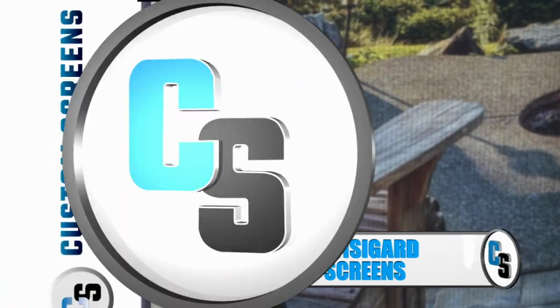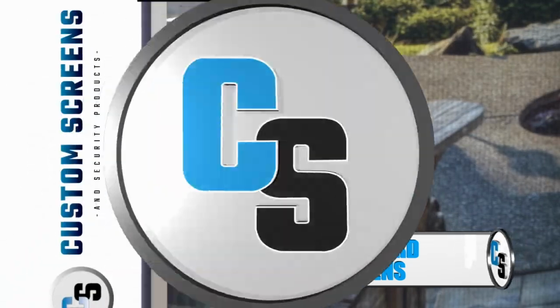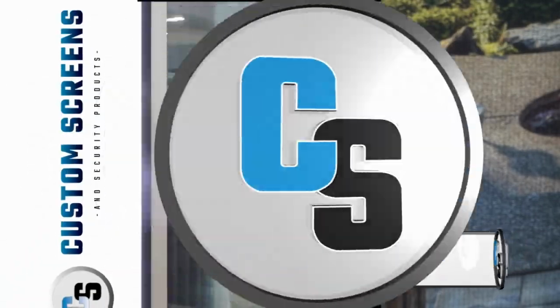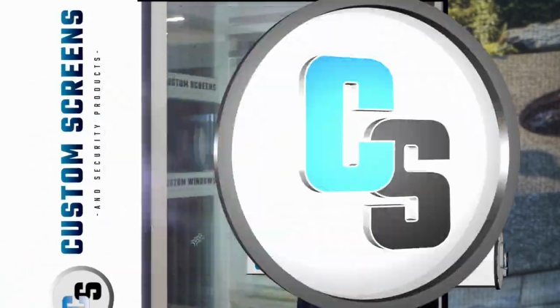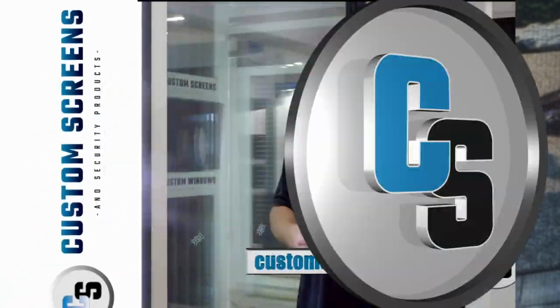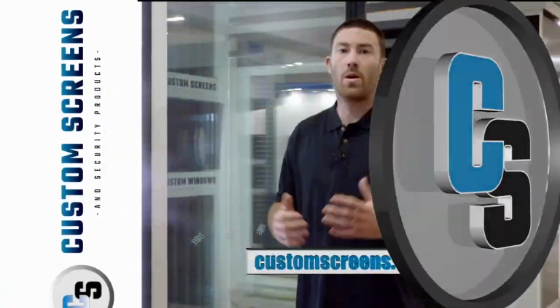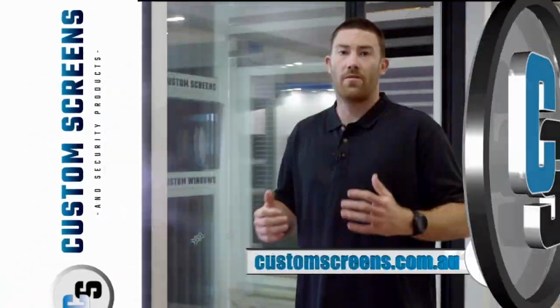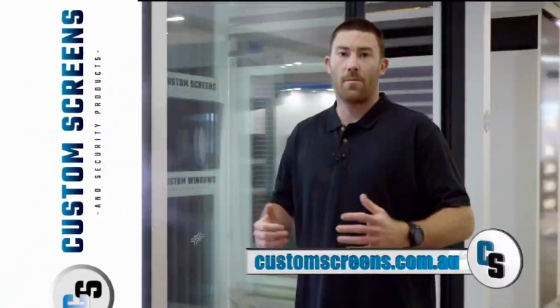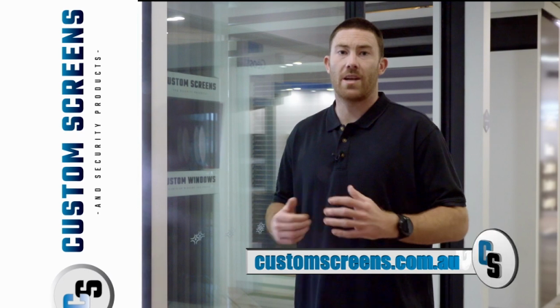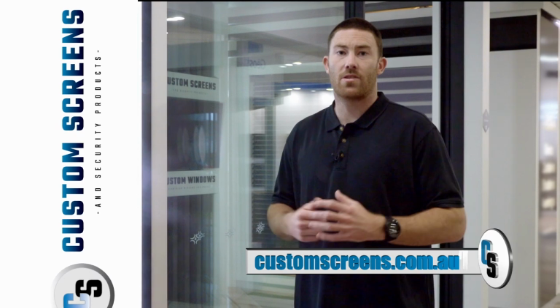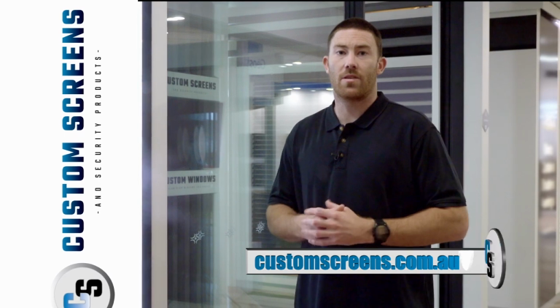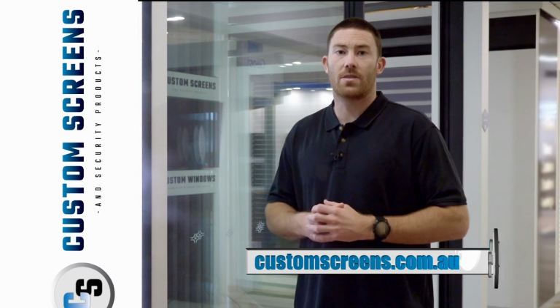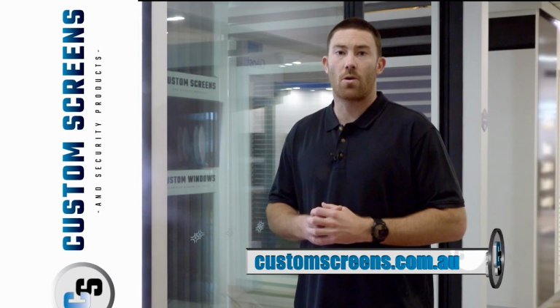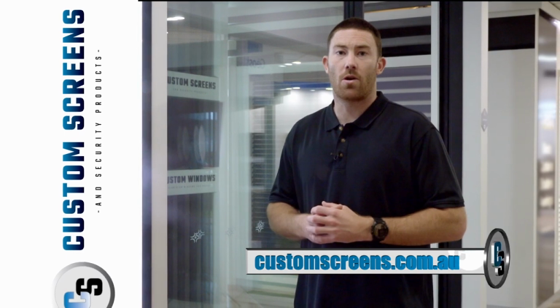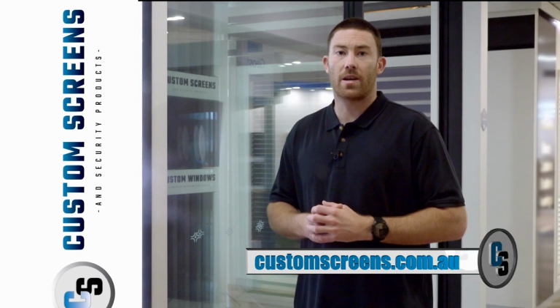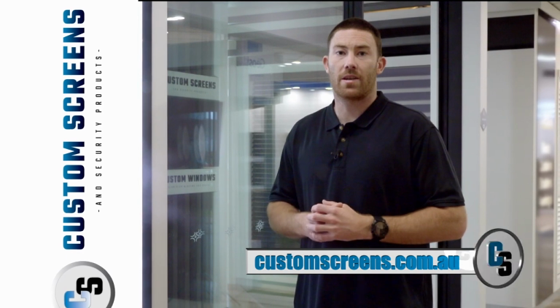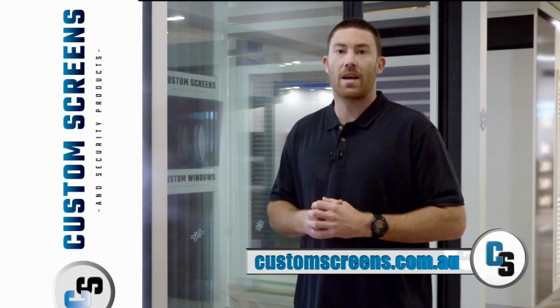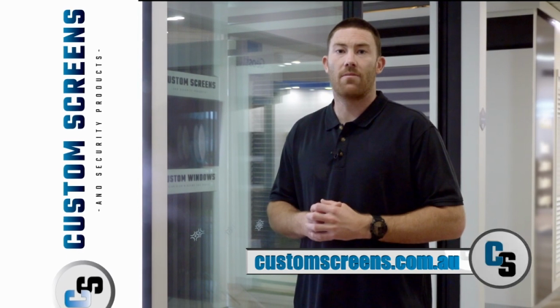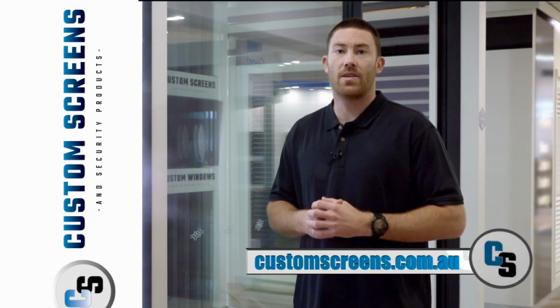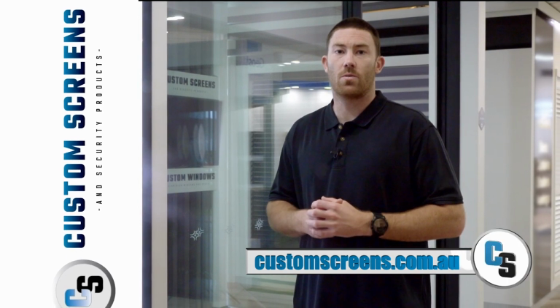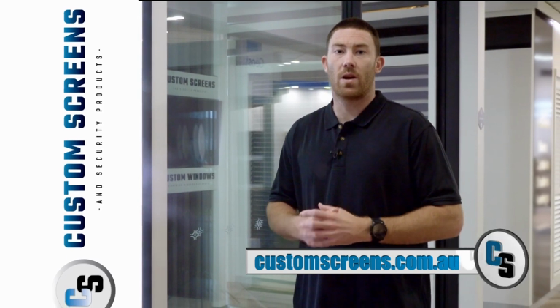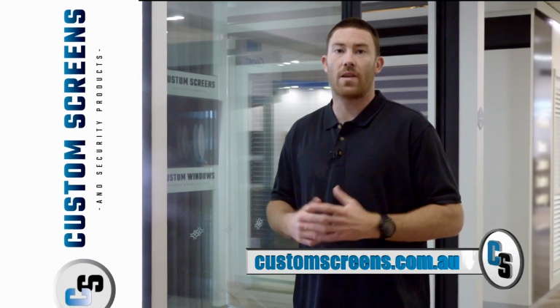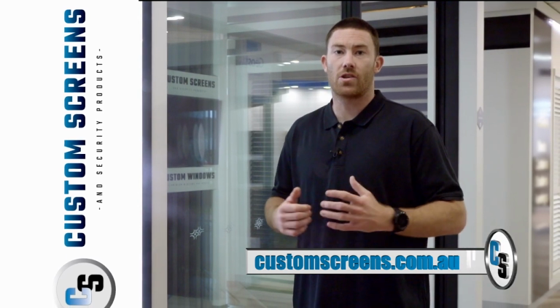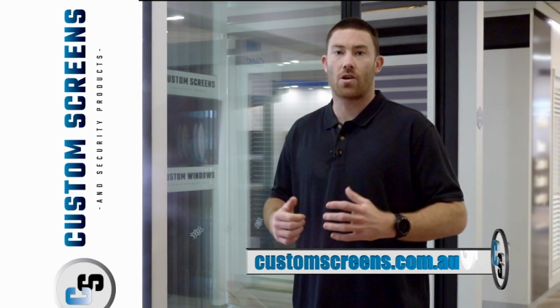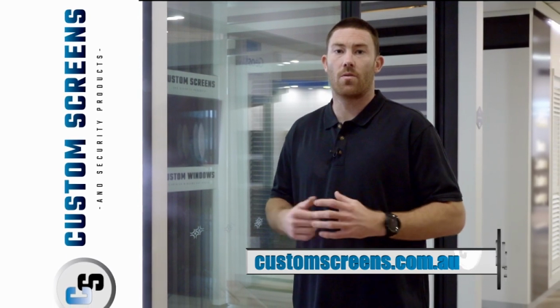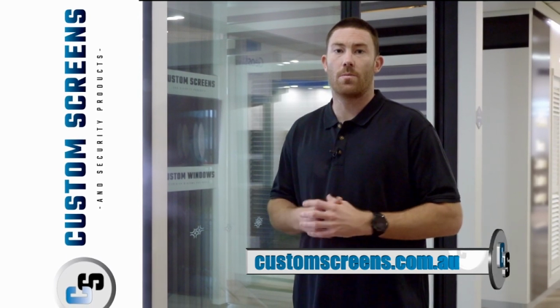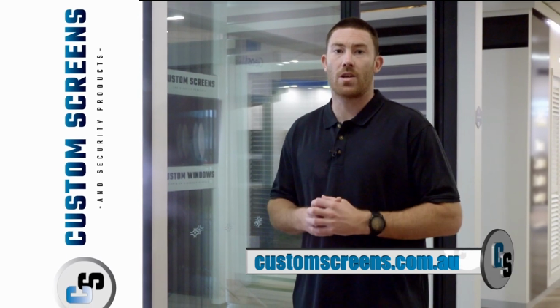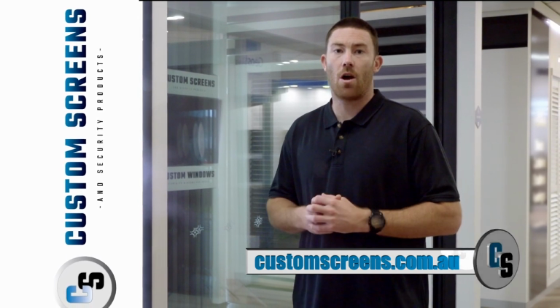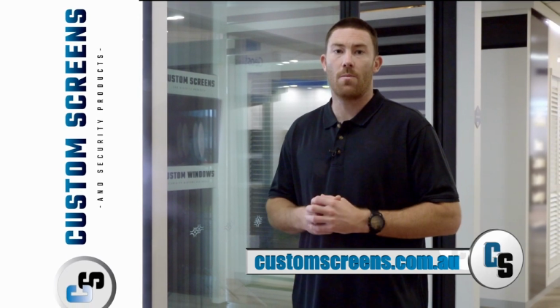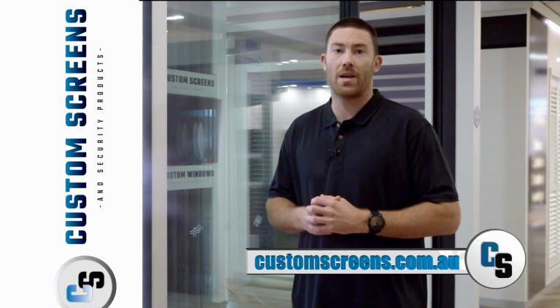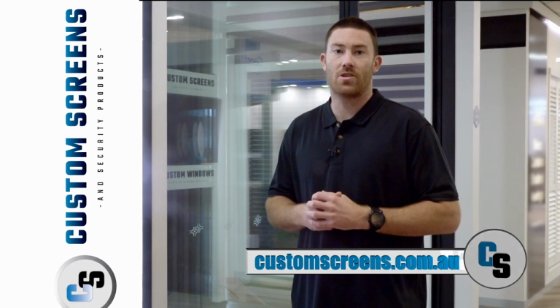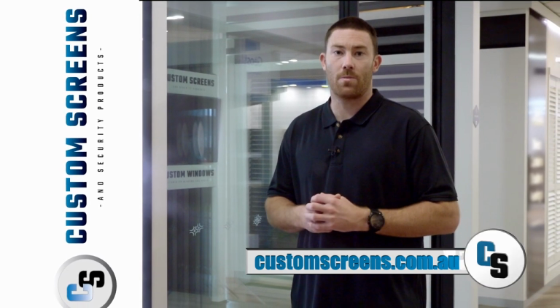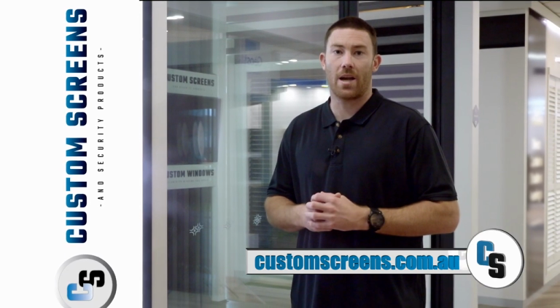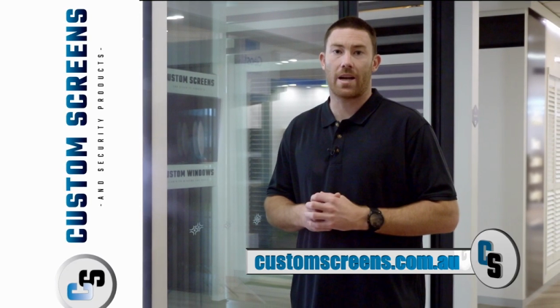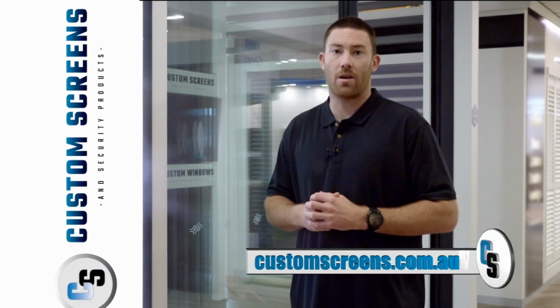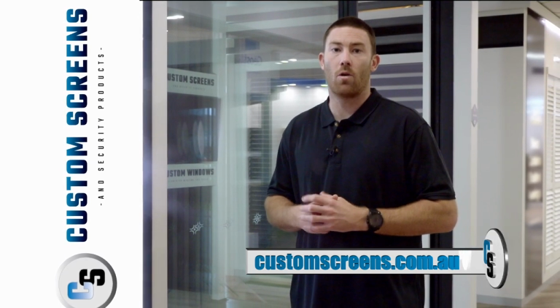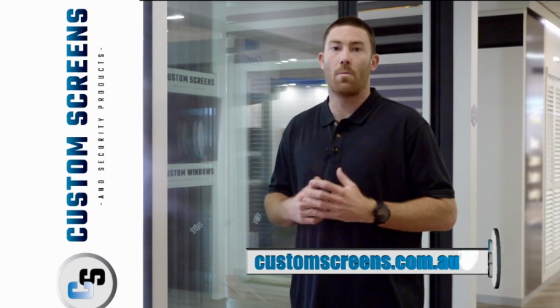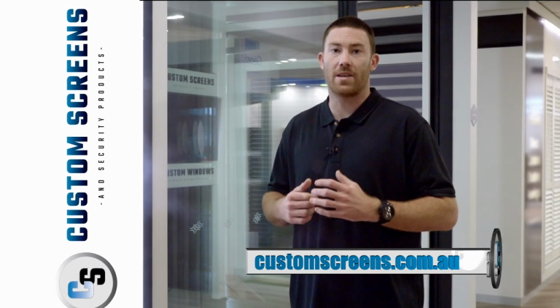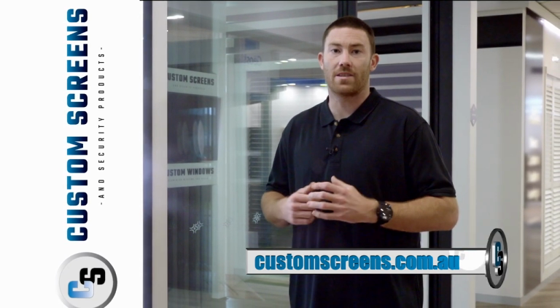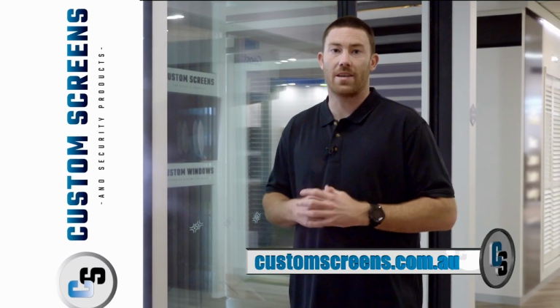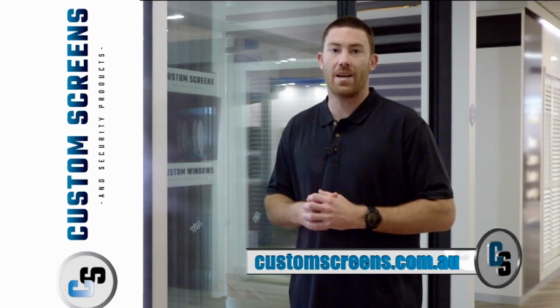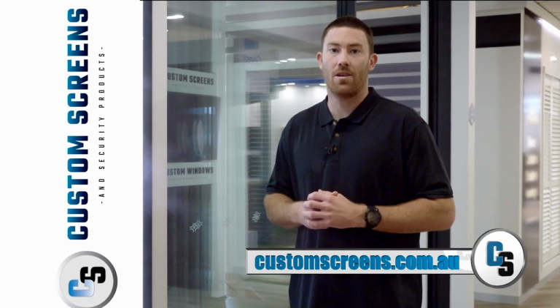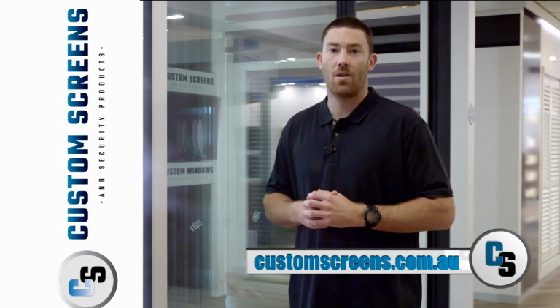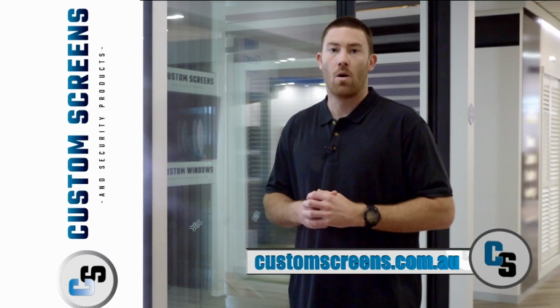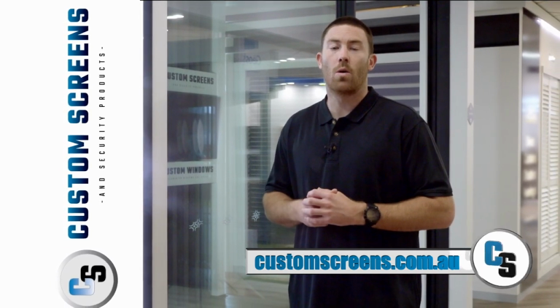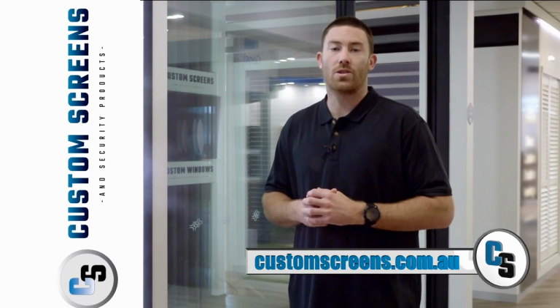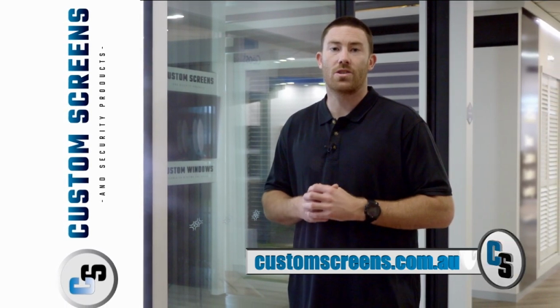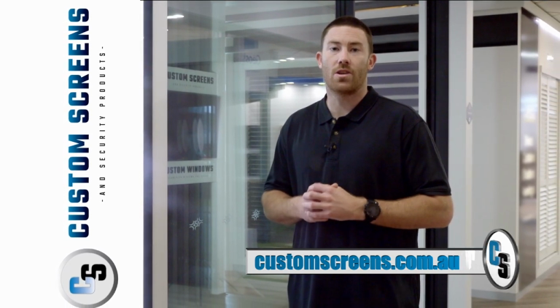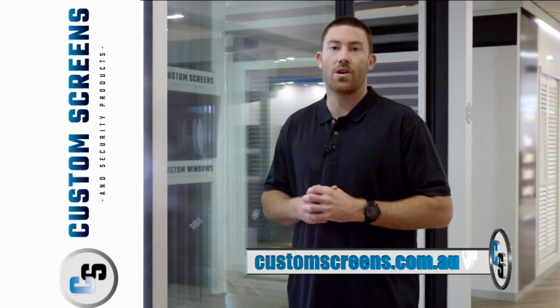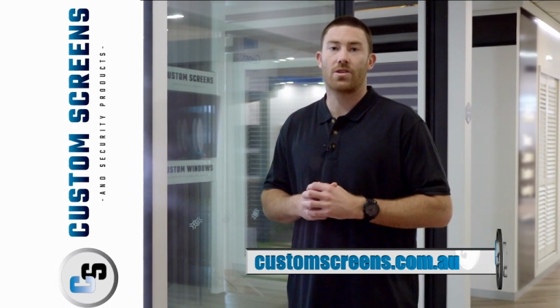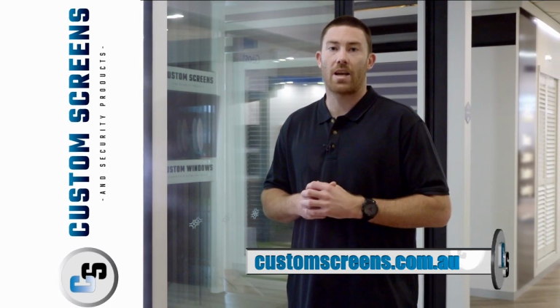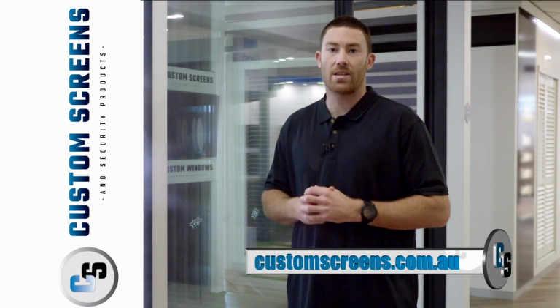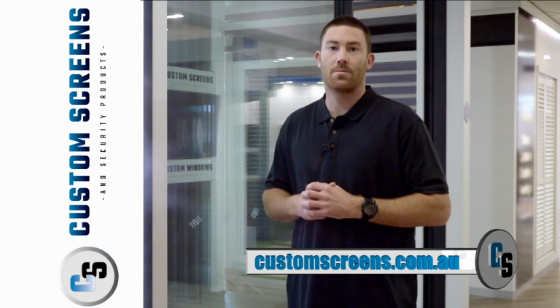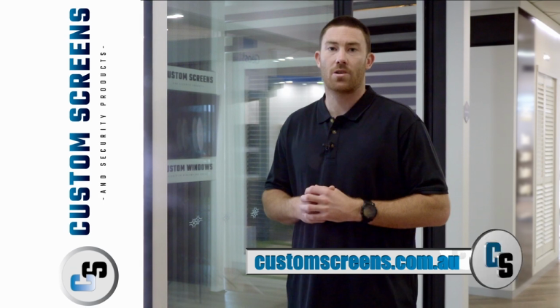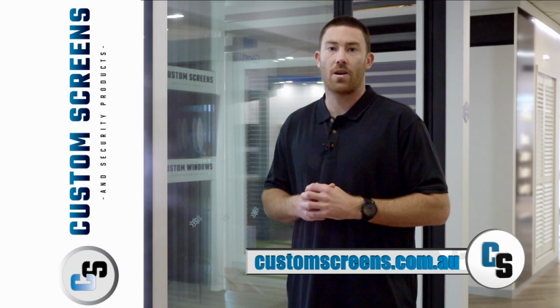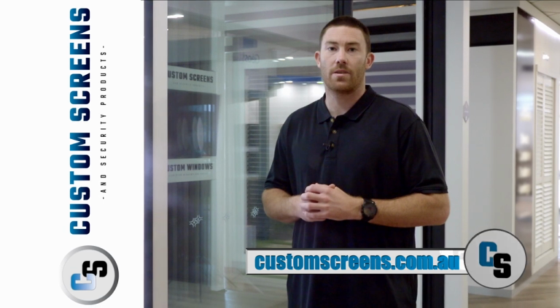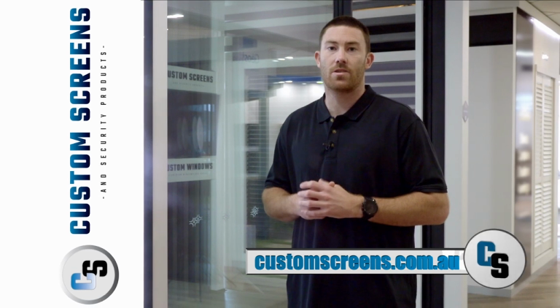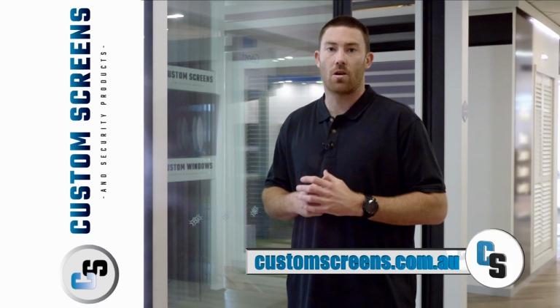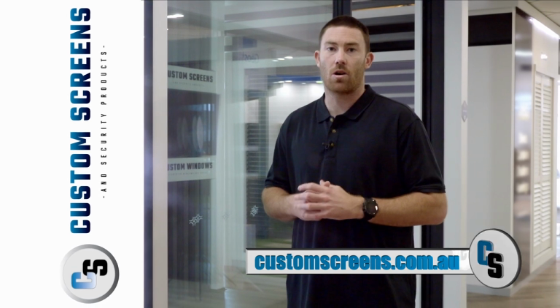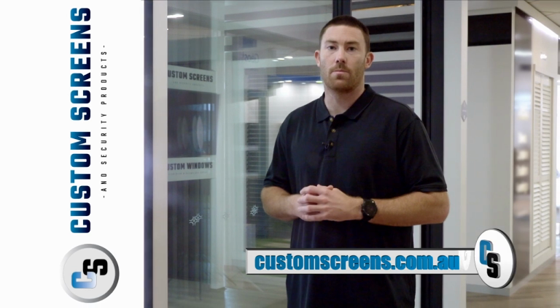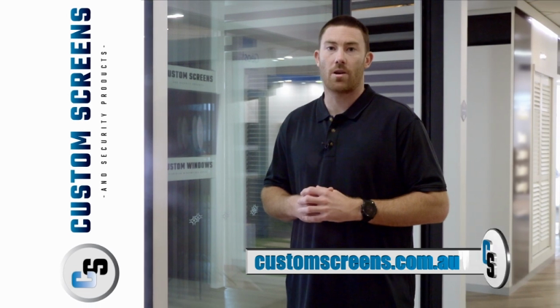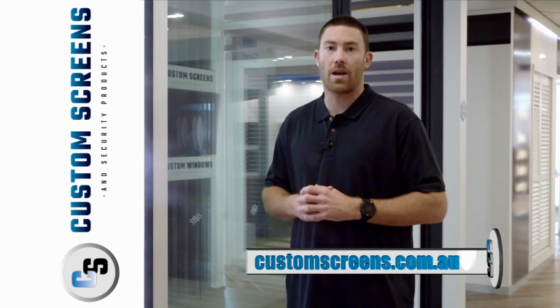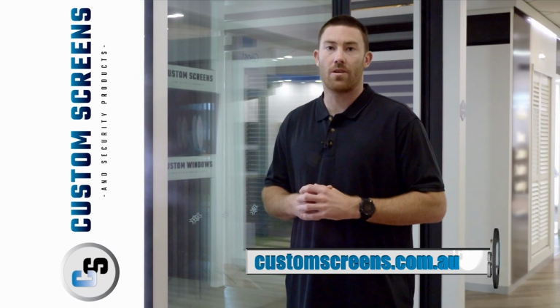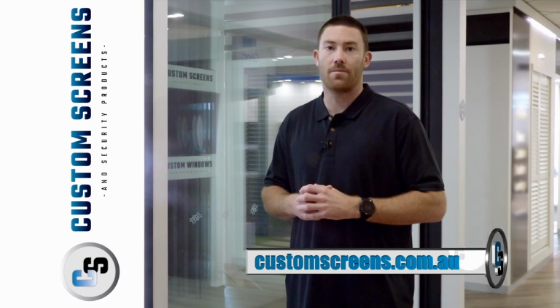For more information on this product, come visit one of their showrooms at Homebase Subiaco or Bassendine, or just search customscreens.com.au.